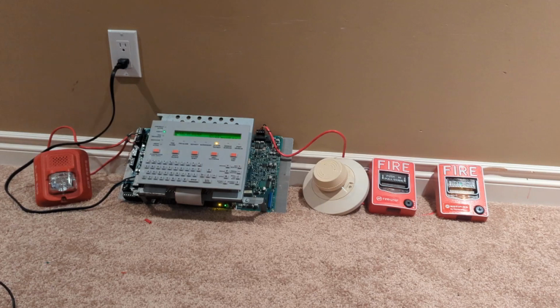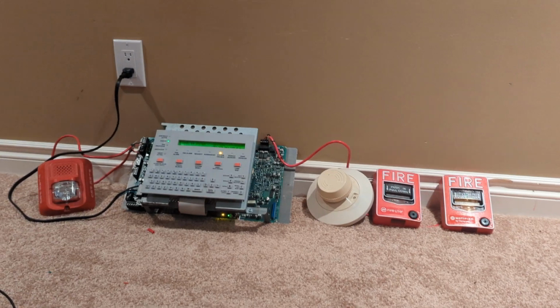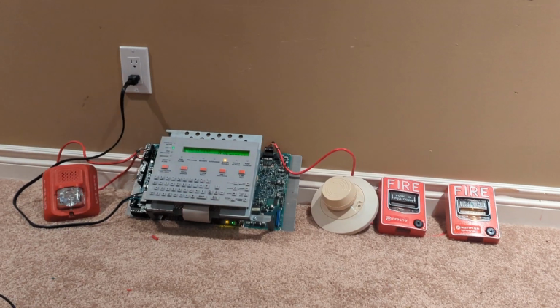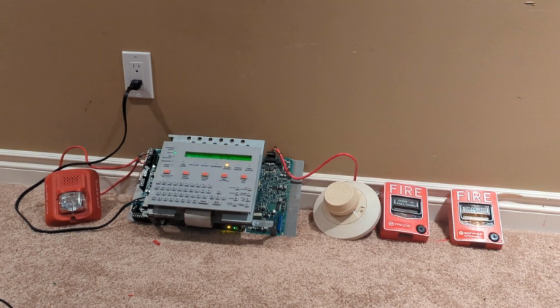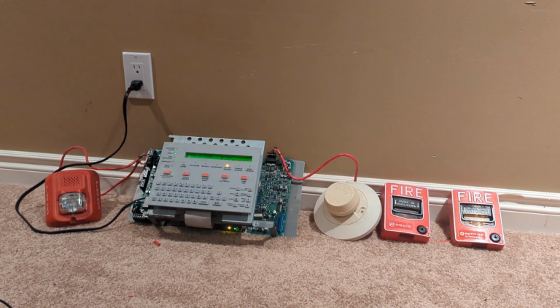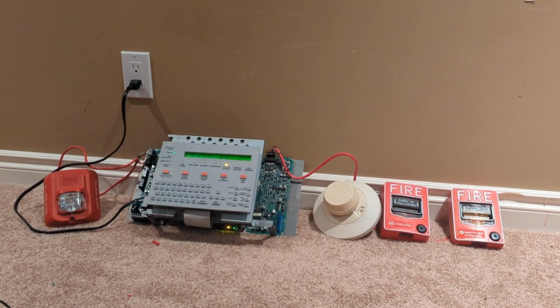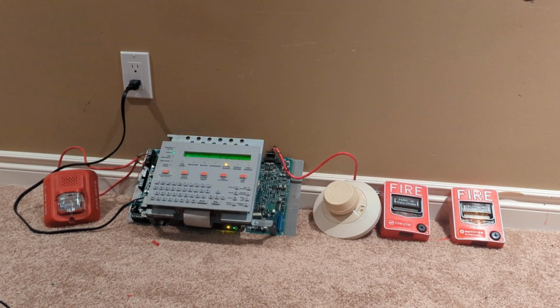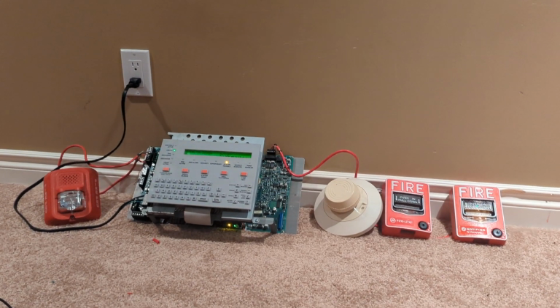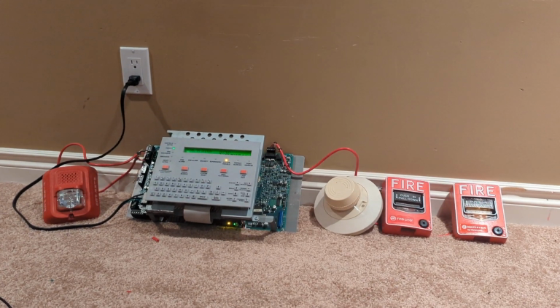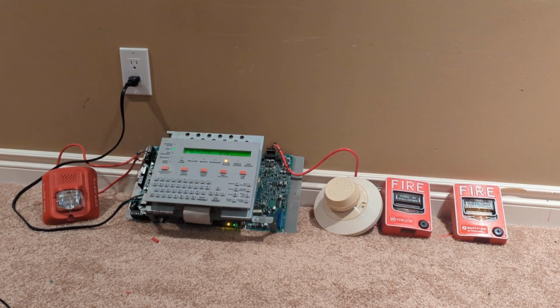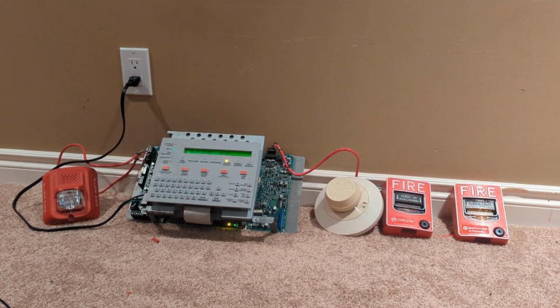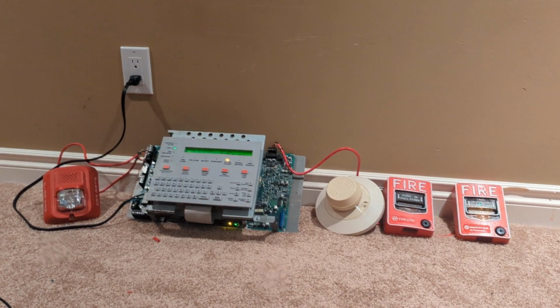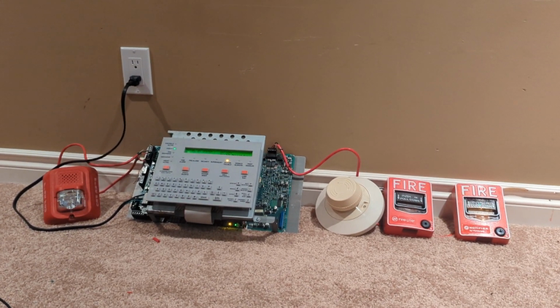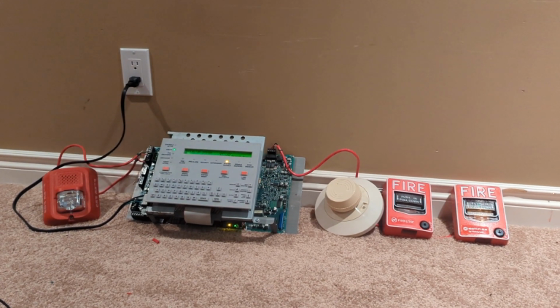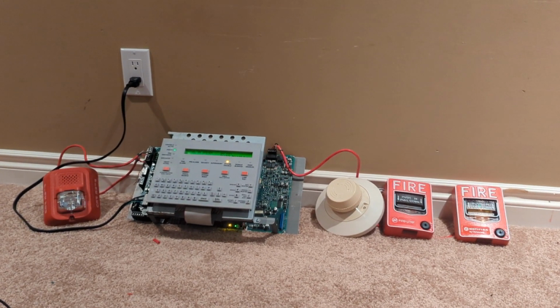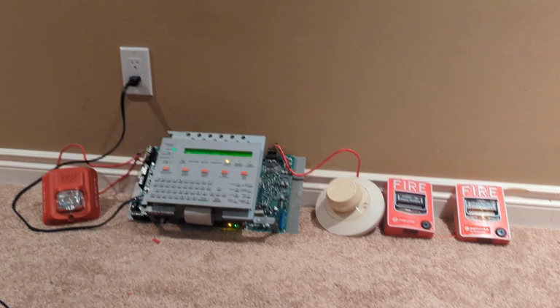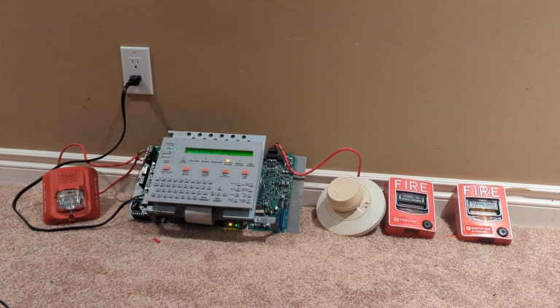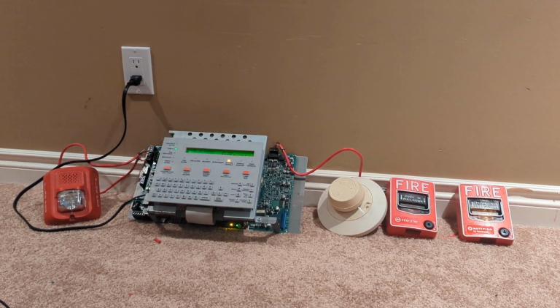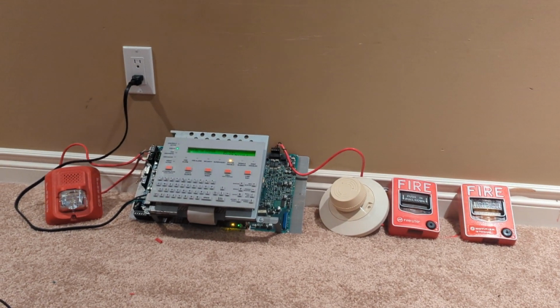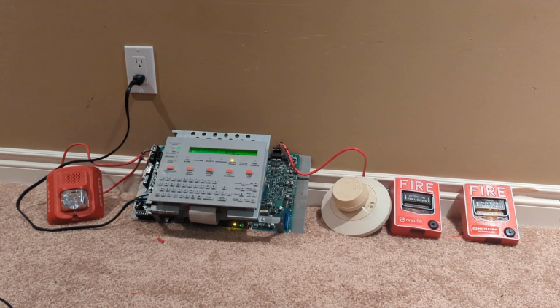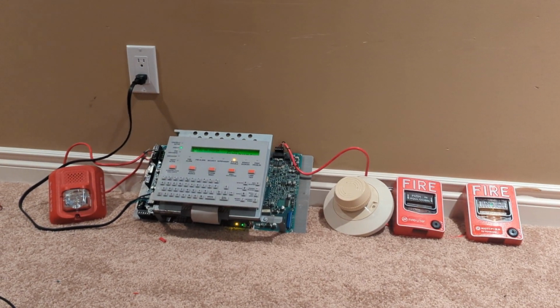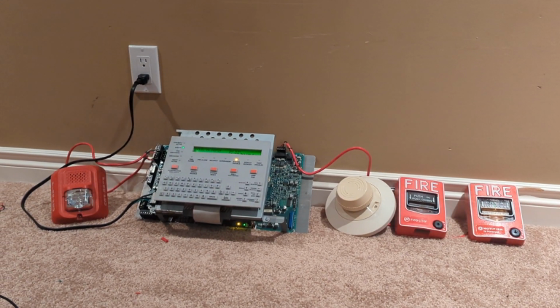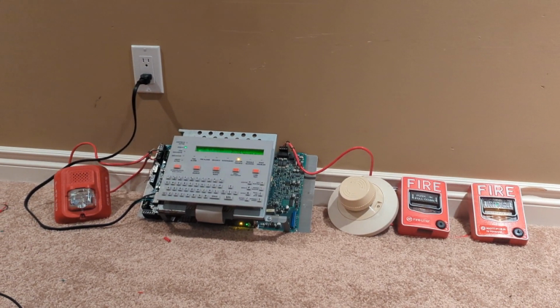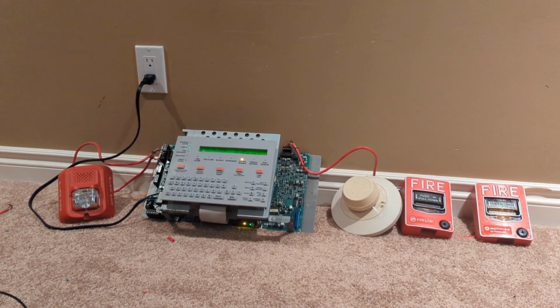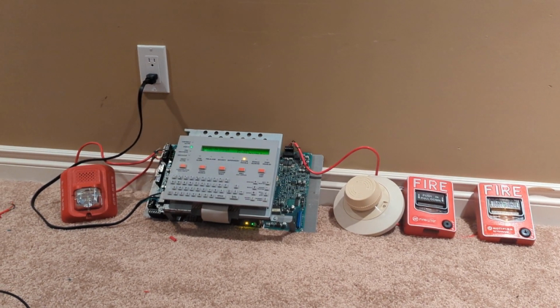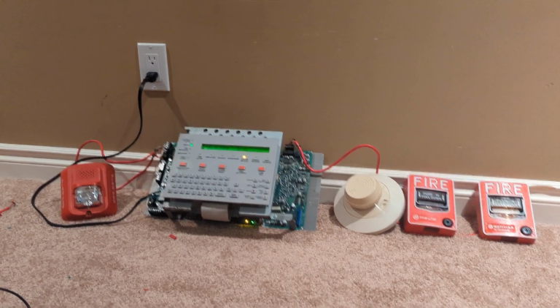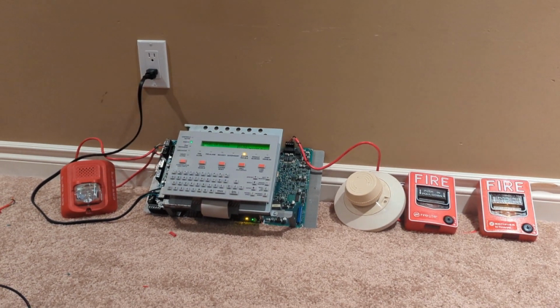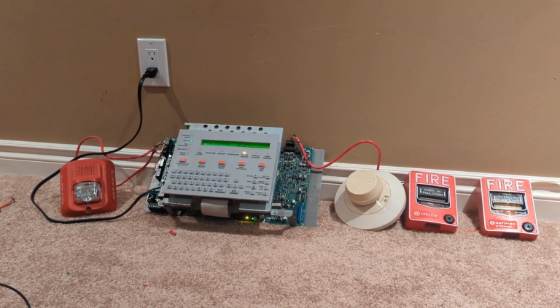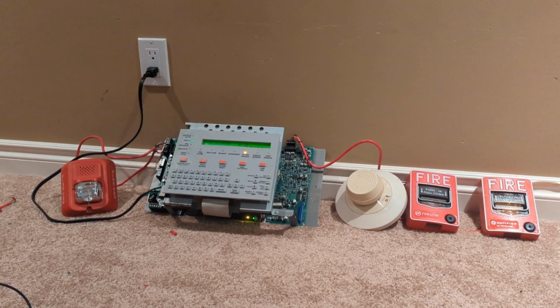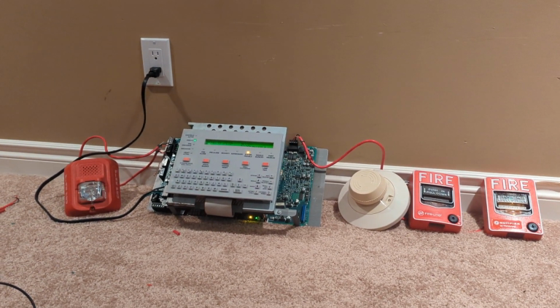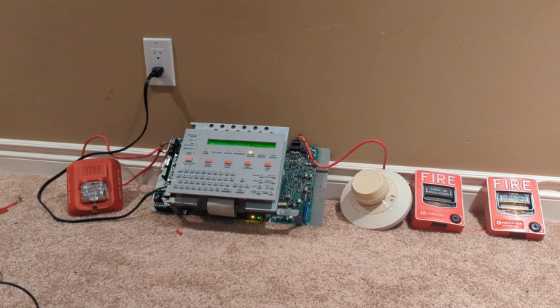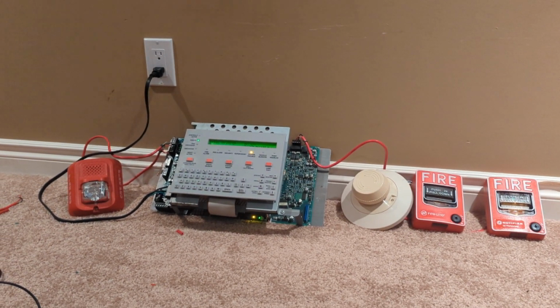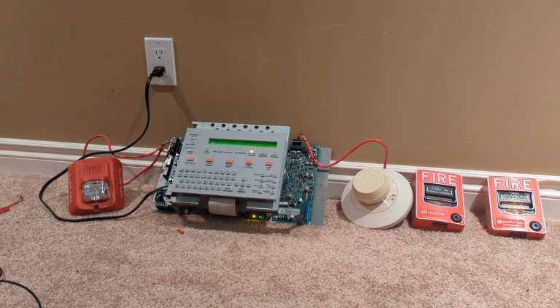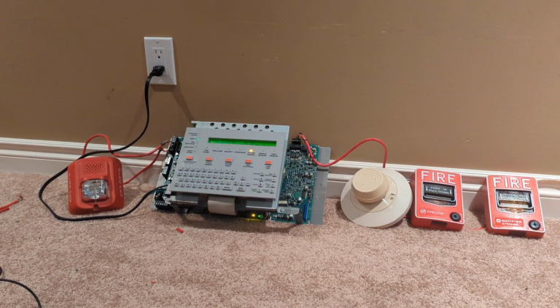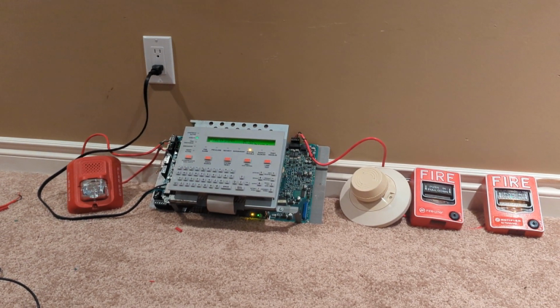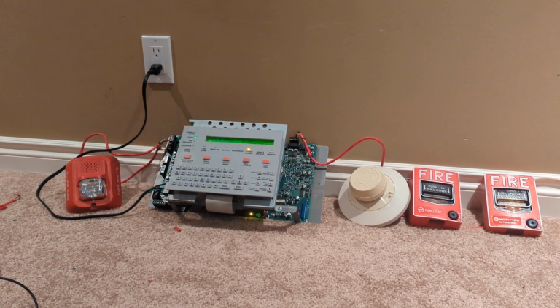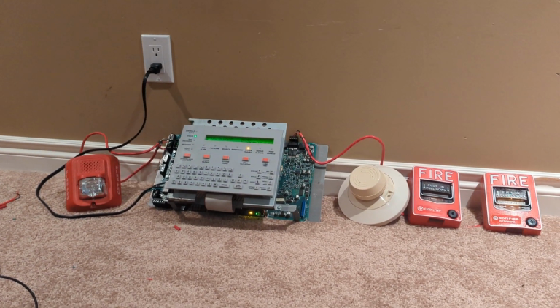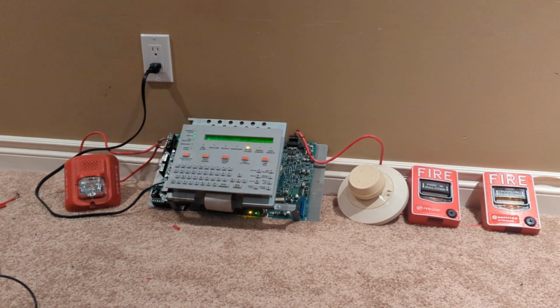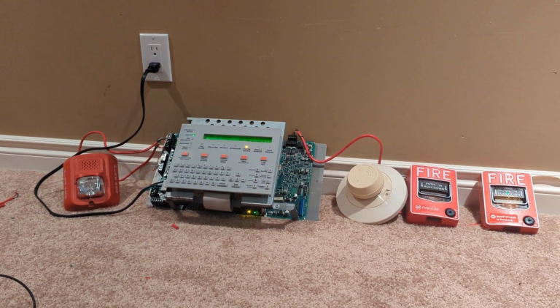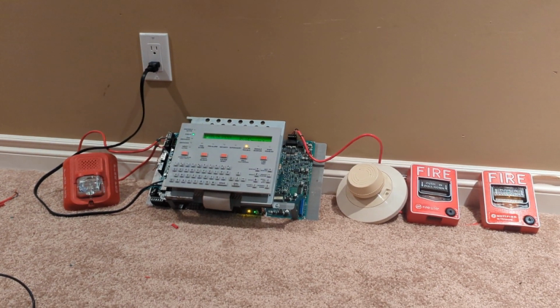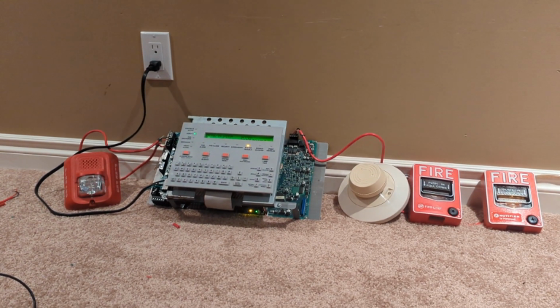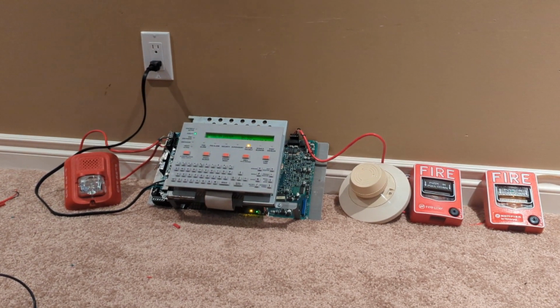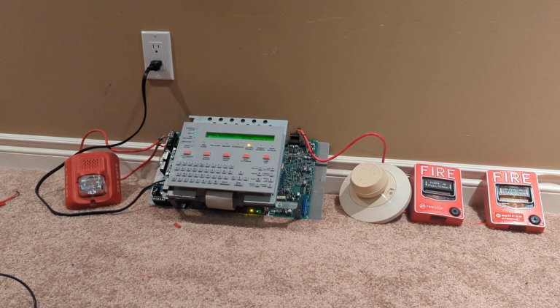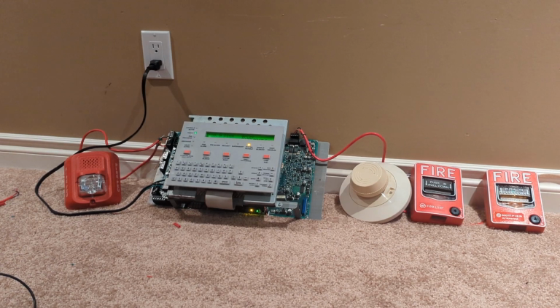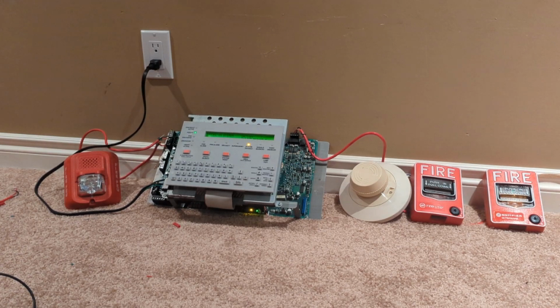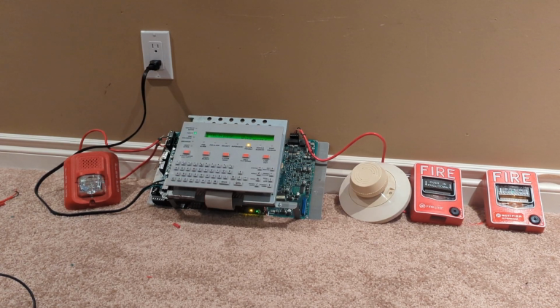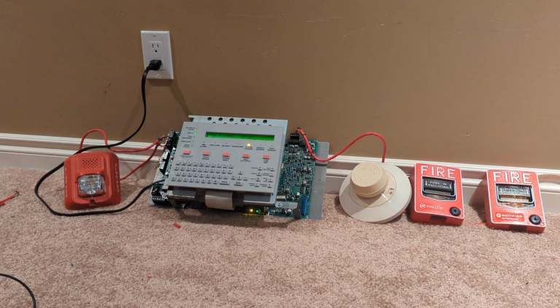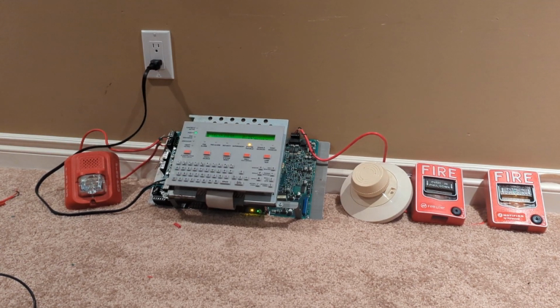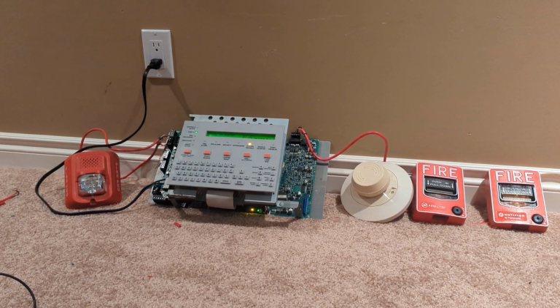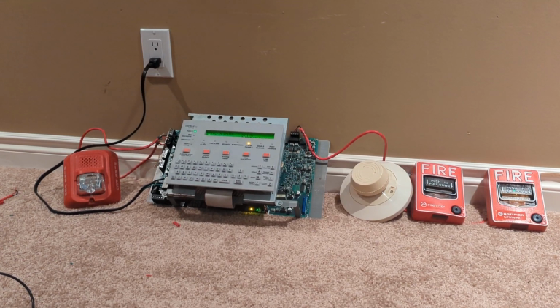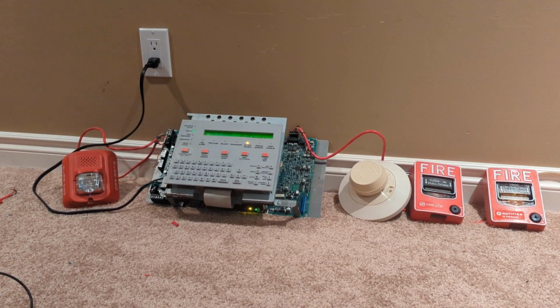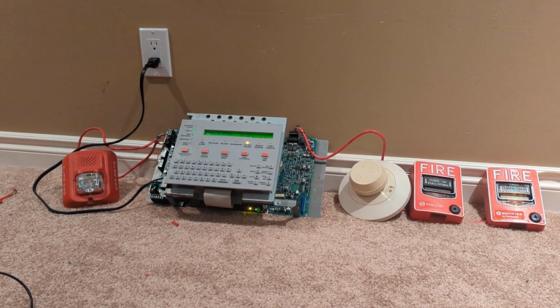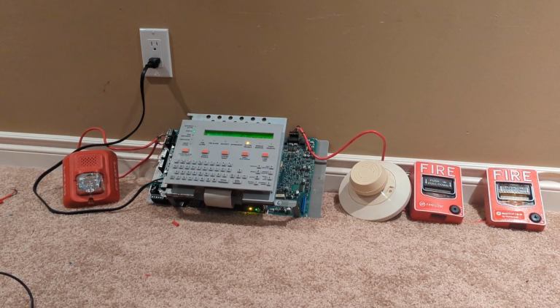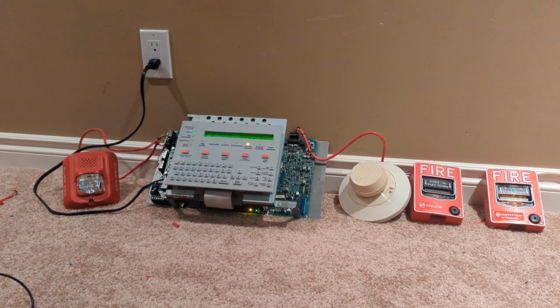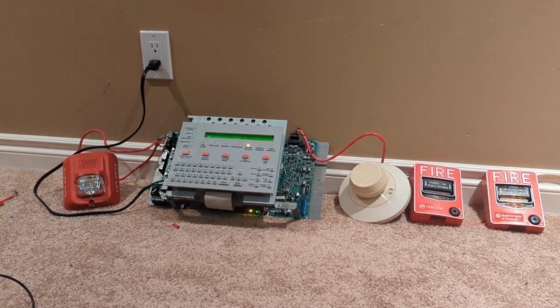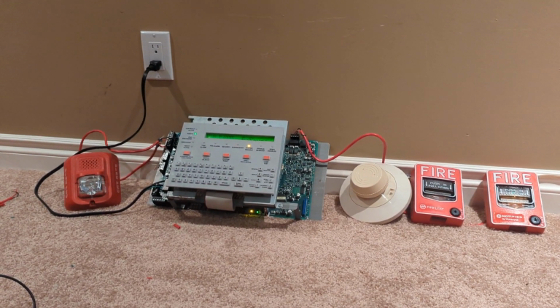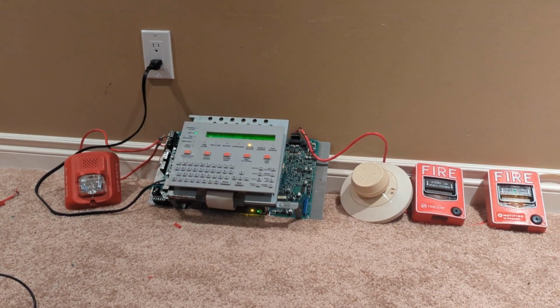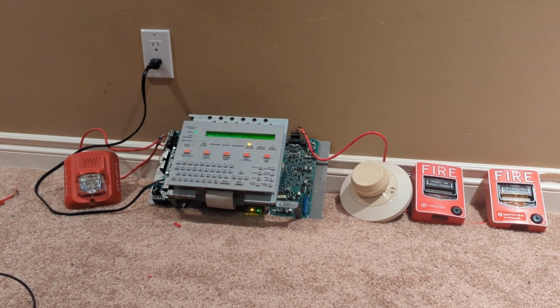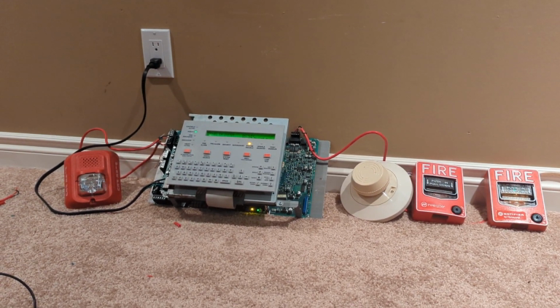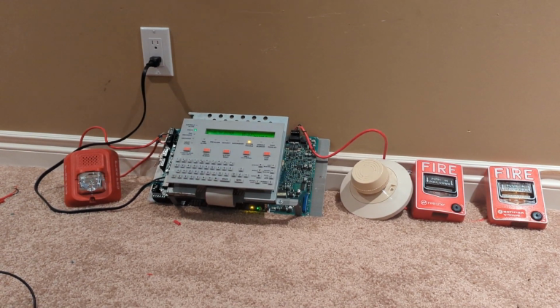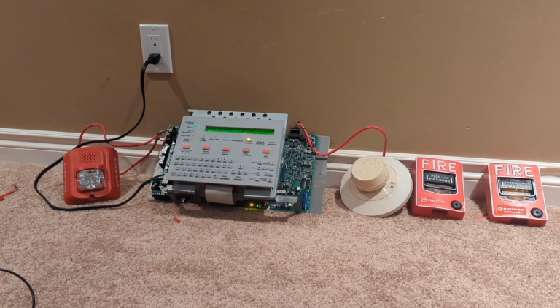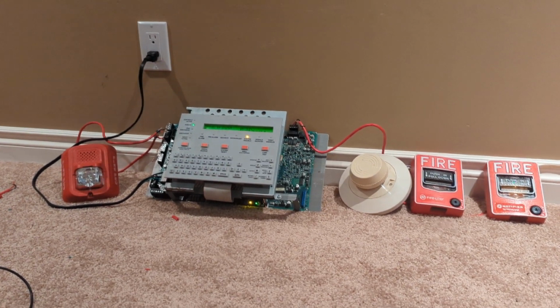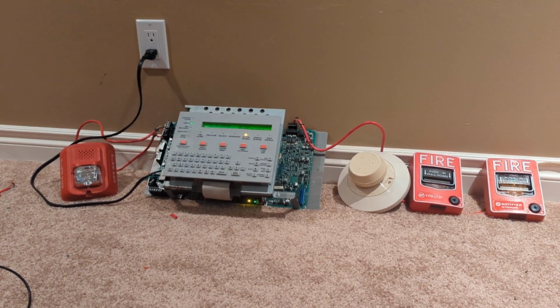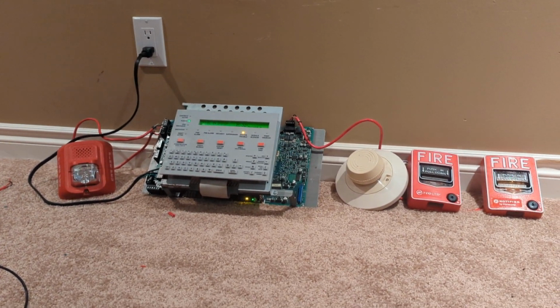Hello guys, hope you're having a great day. This is 2333 here with Notifier NFS 320C System Test 1.